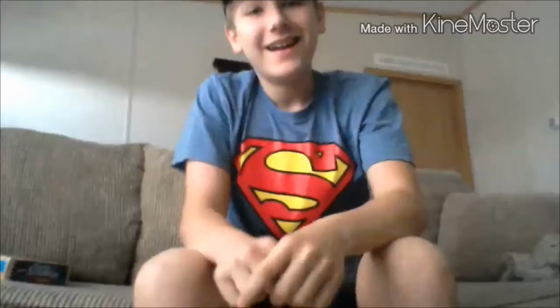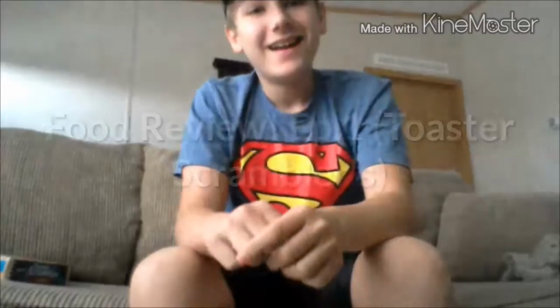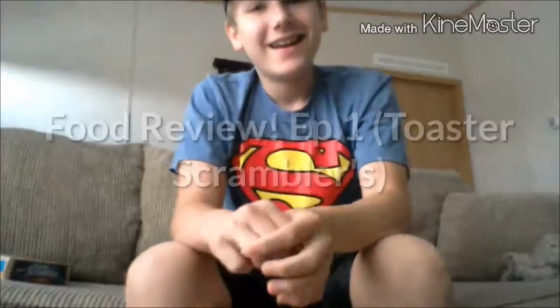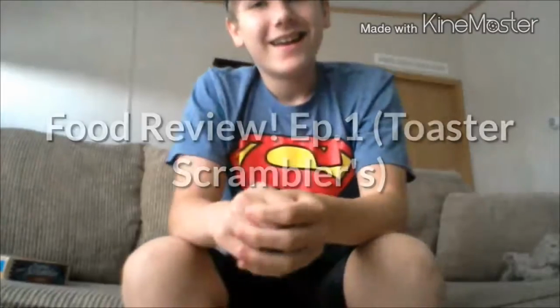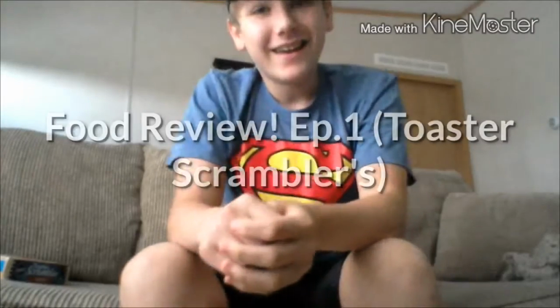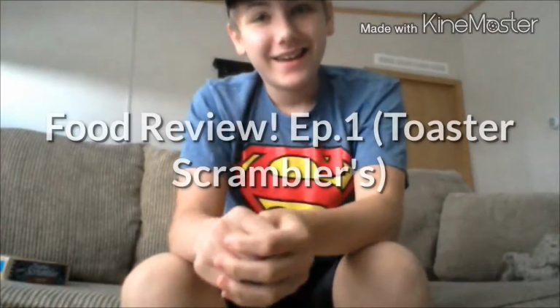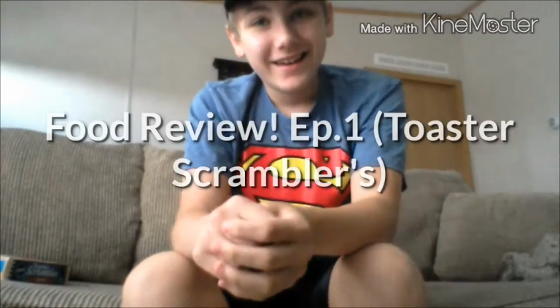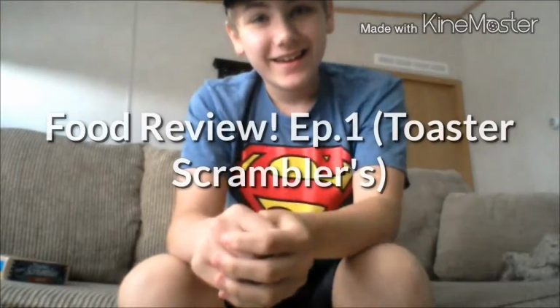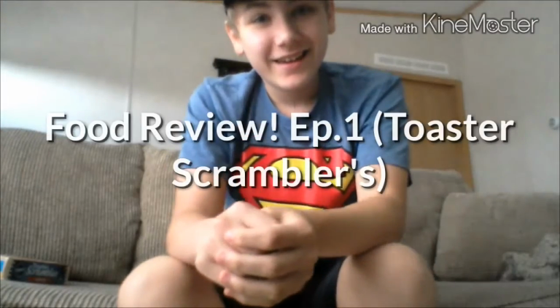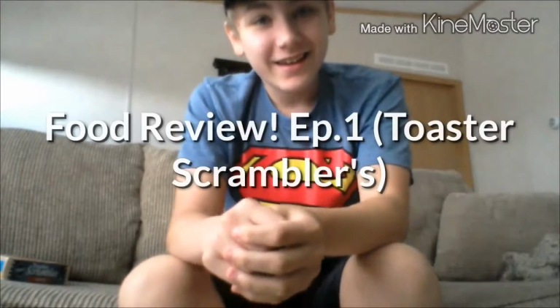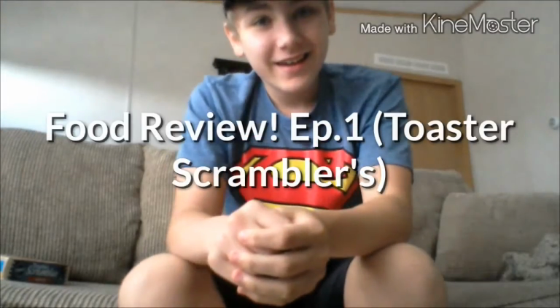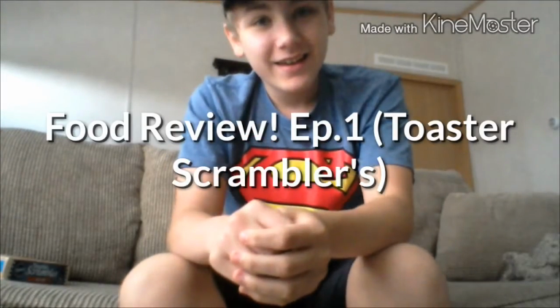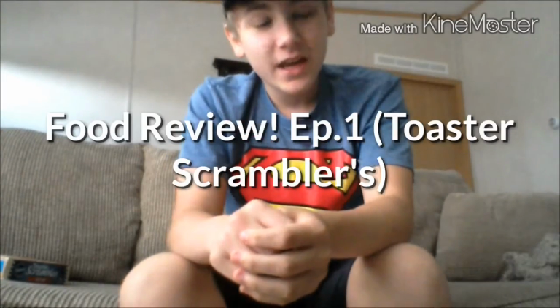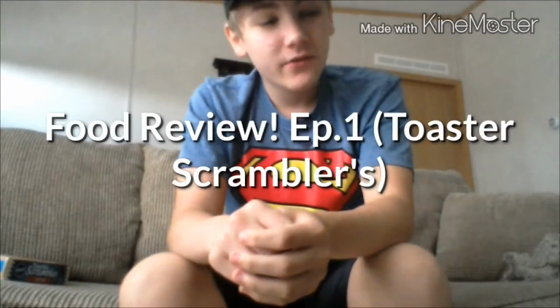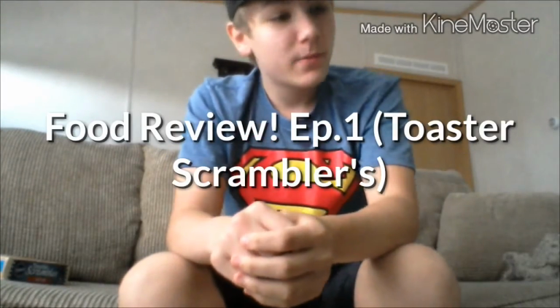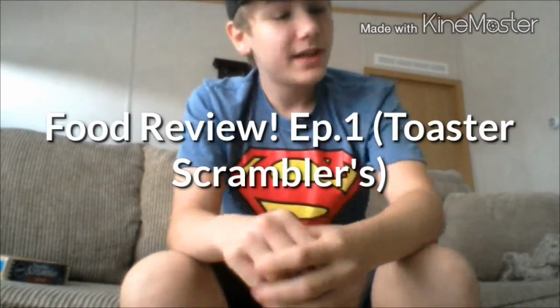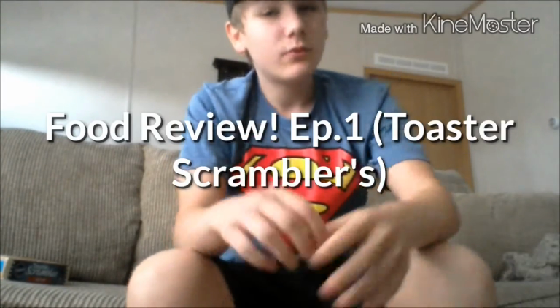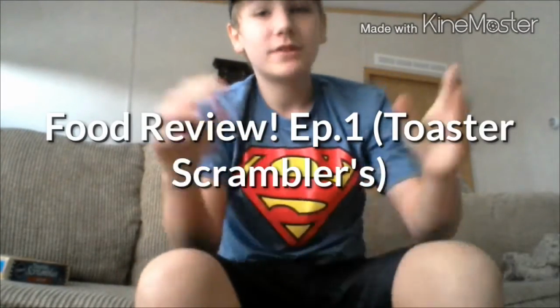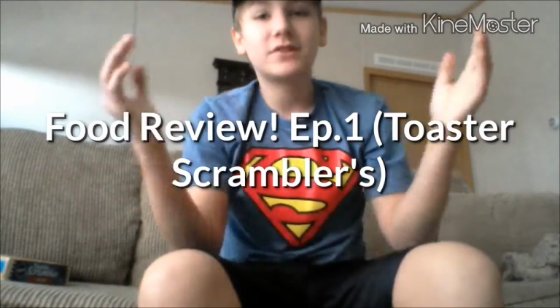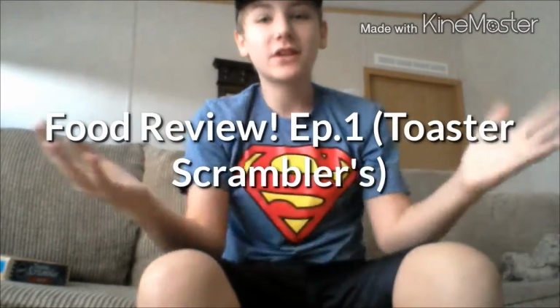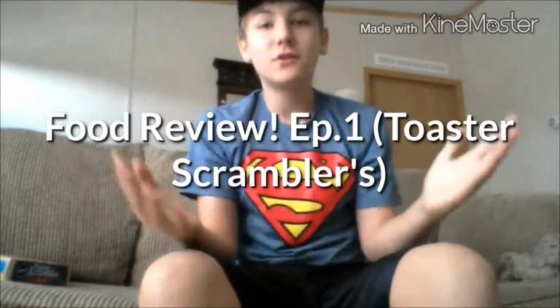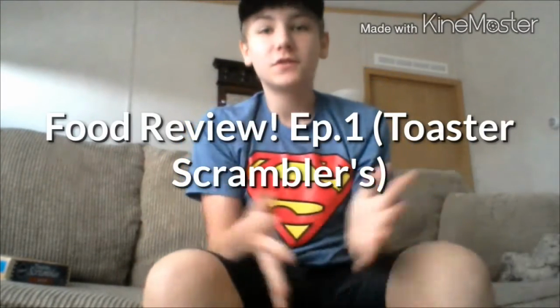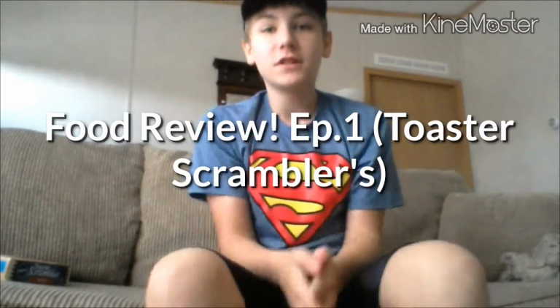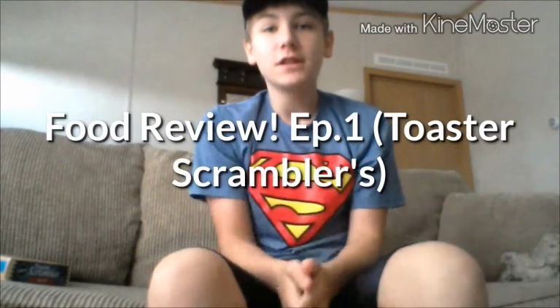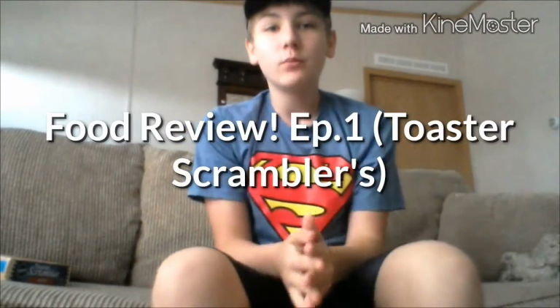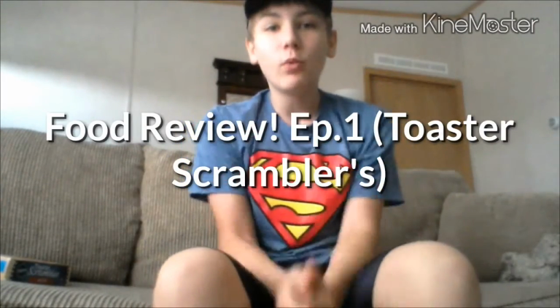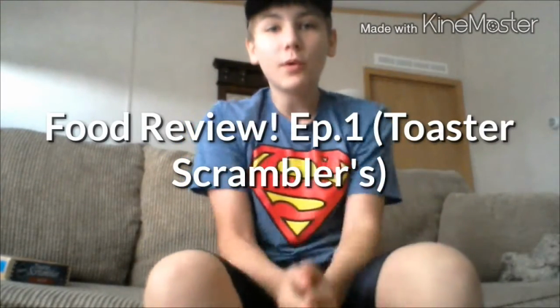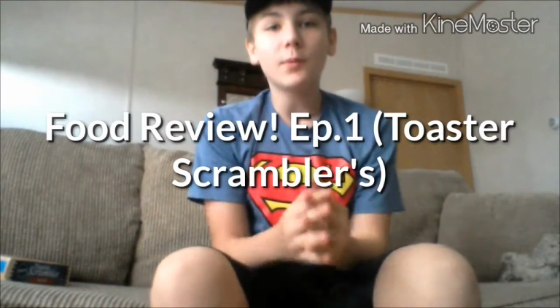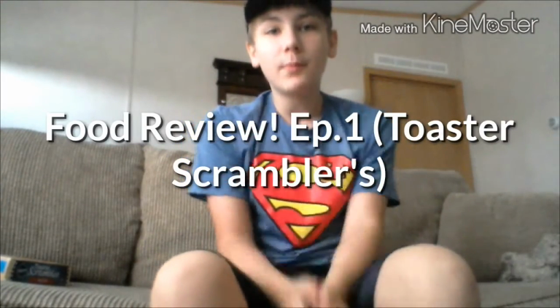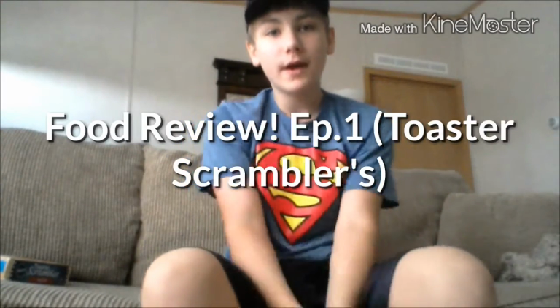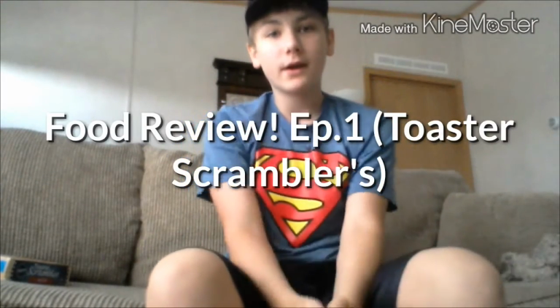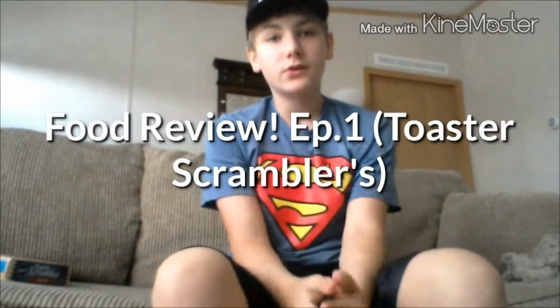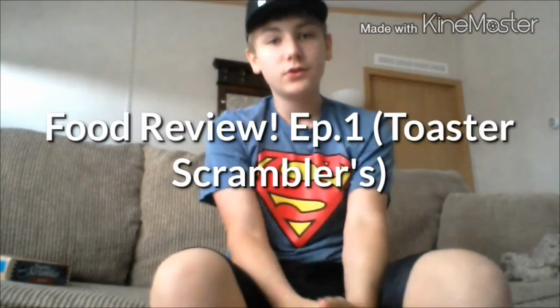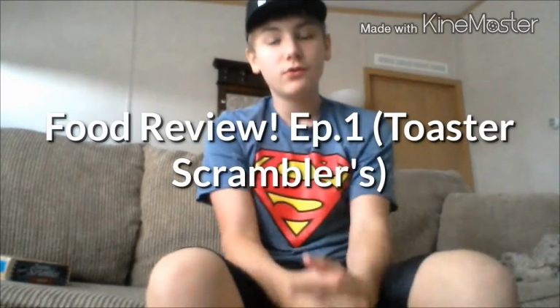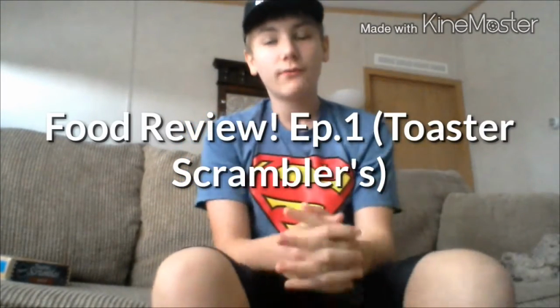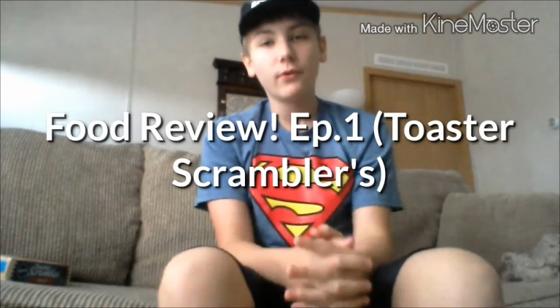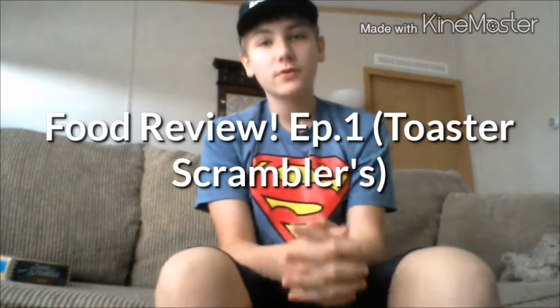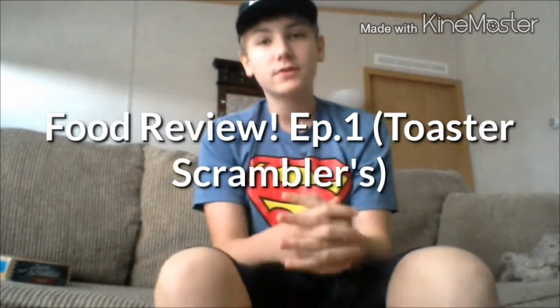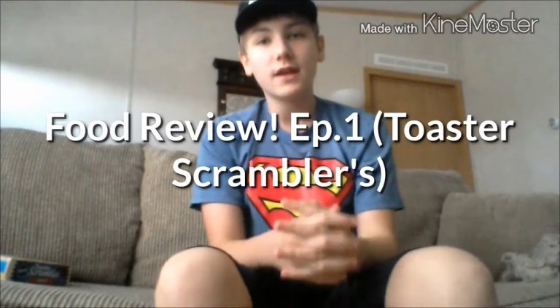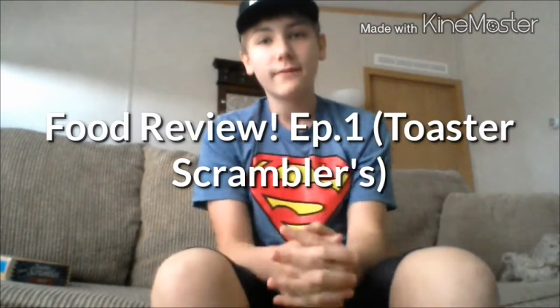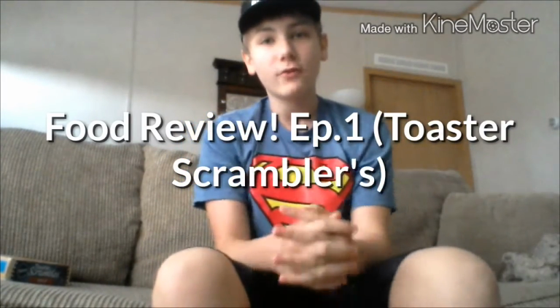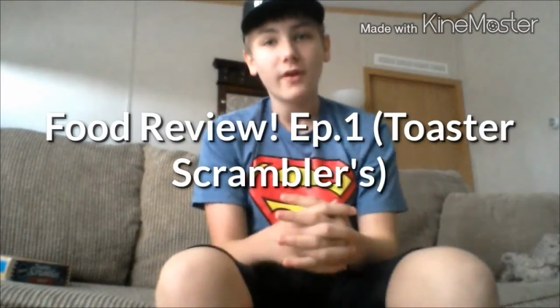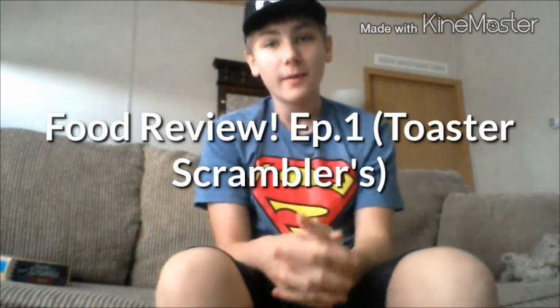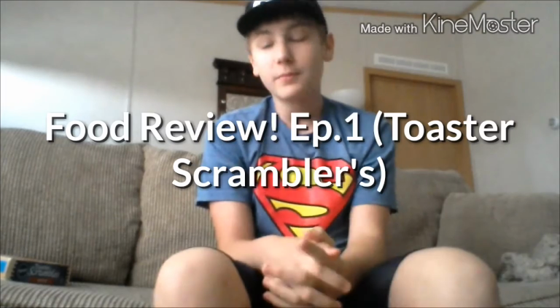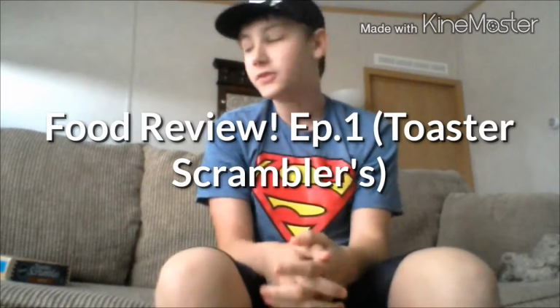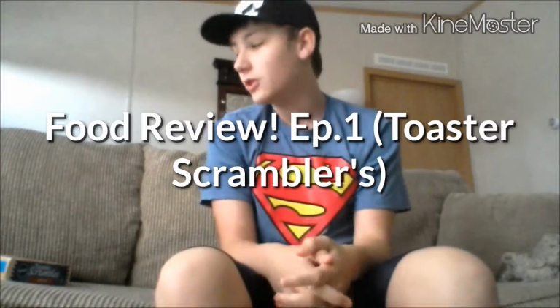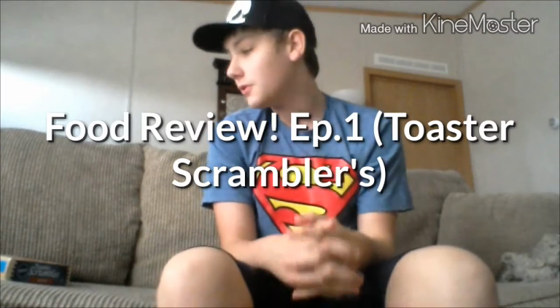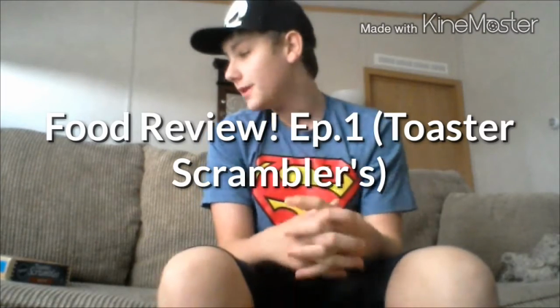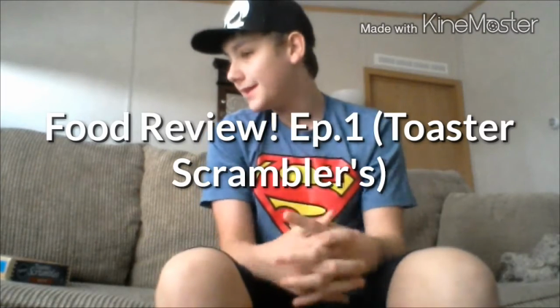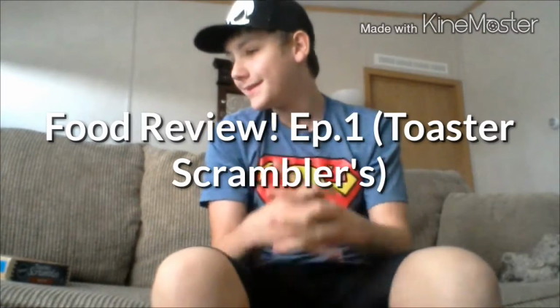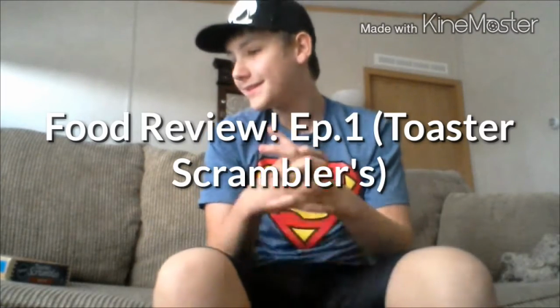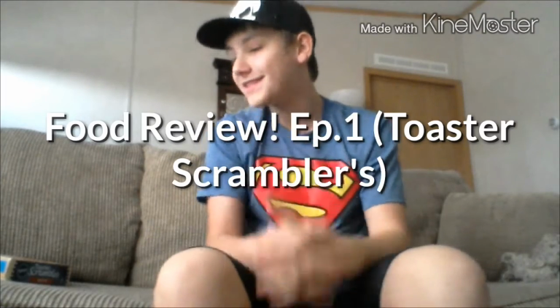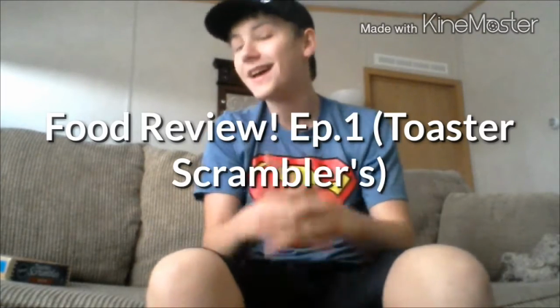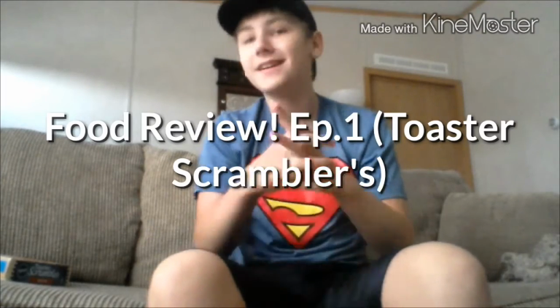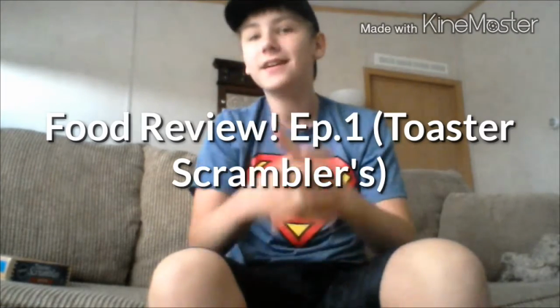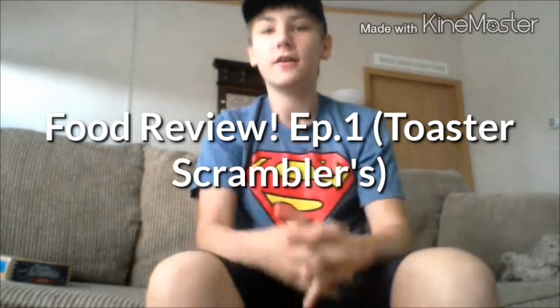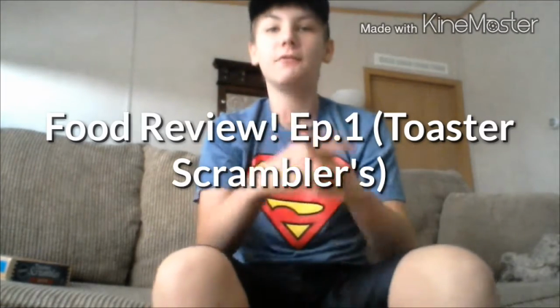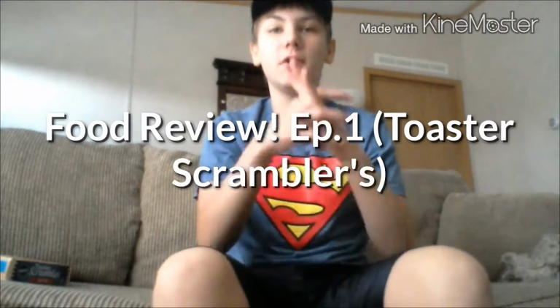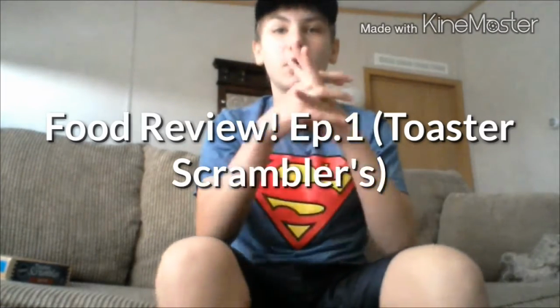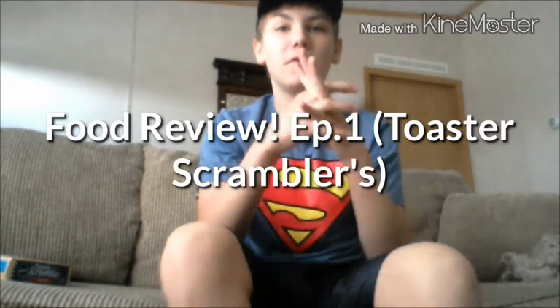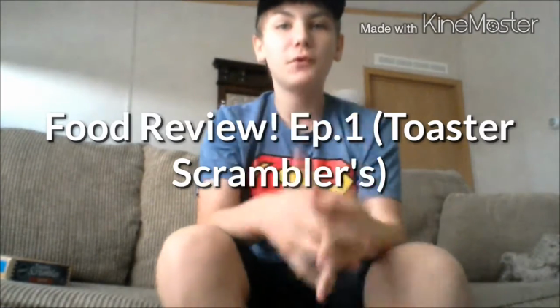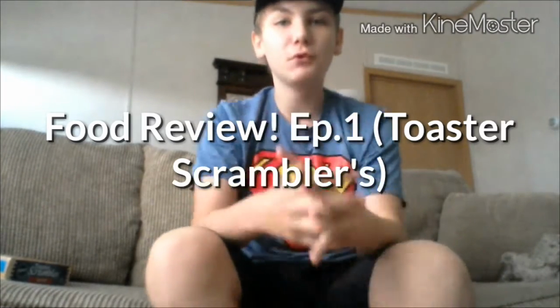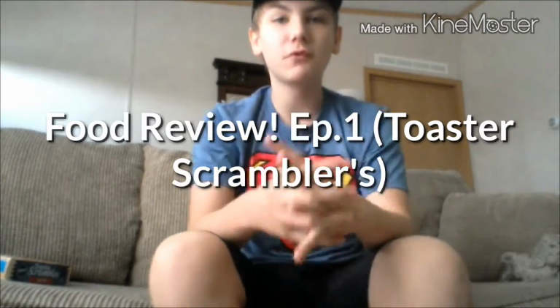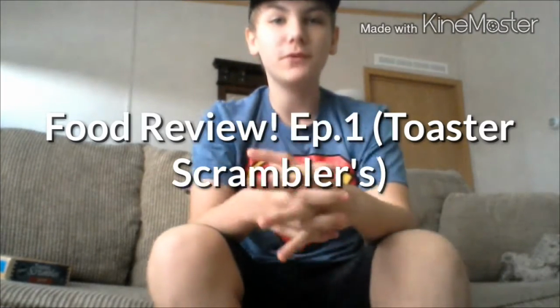Hey hey hey everybody, it's SegaJosee, and welcome back to the first ever episode of Food Review.